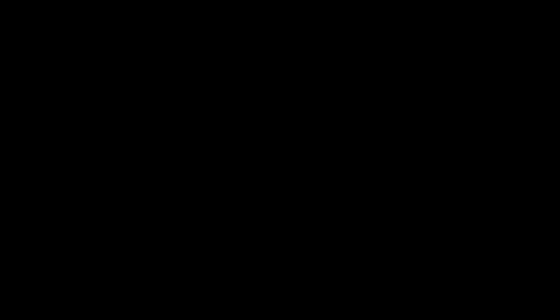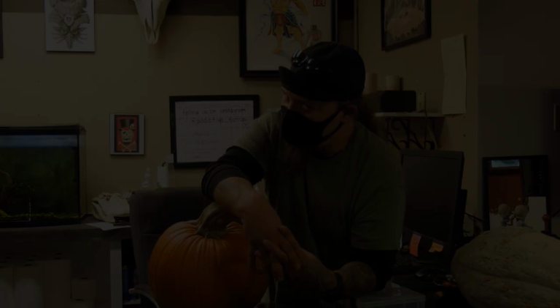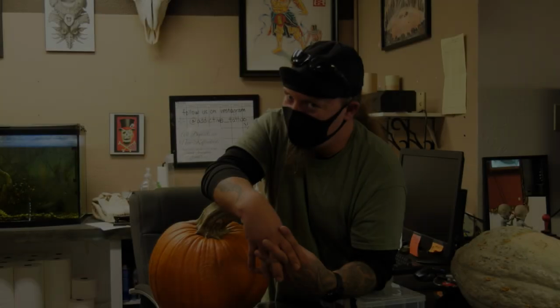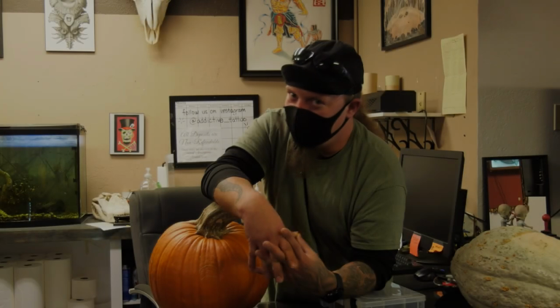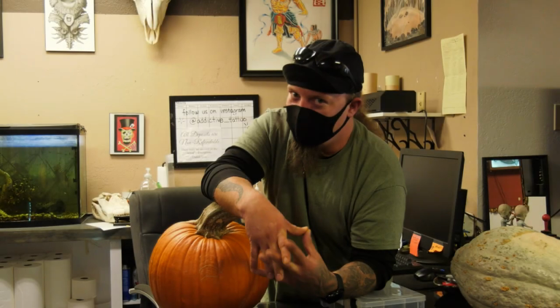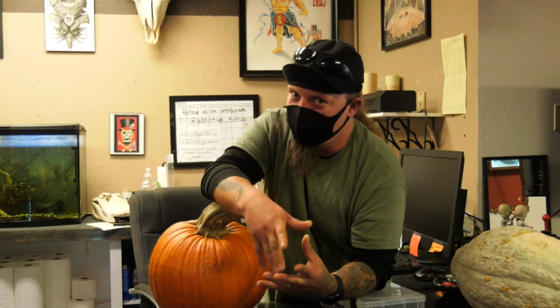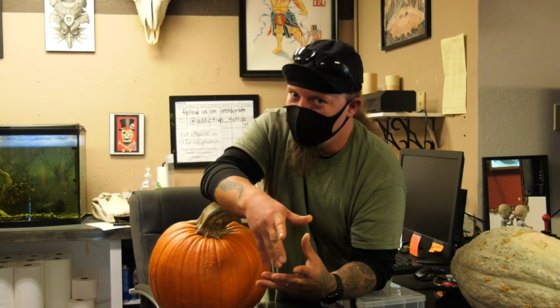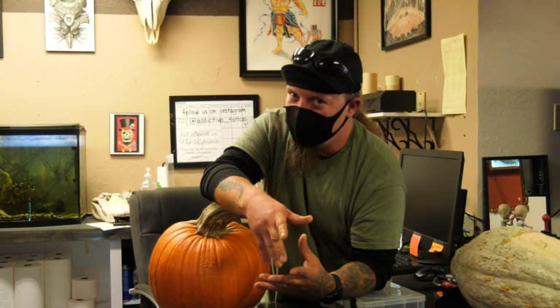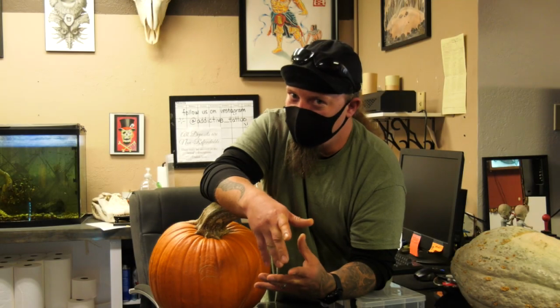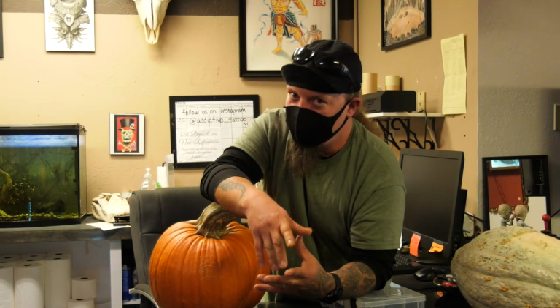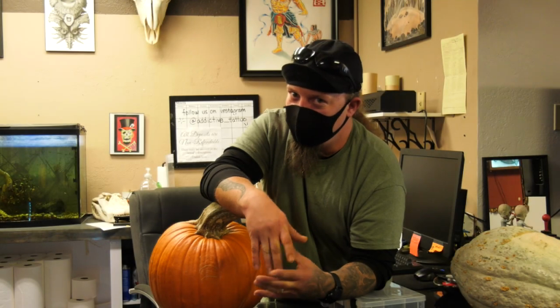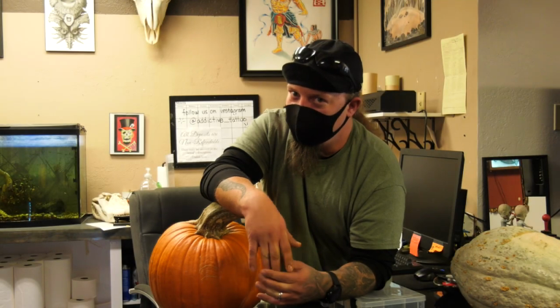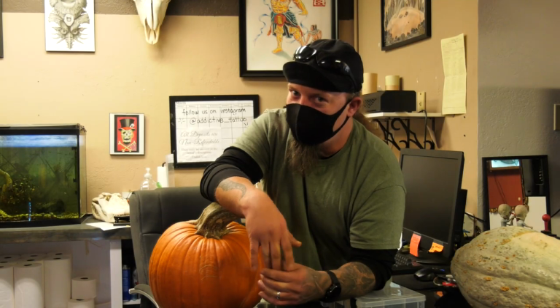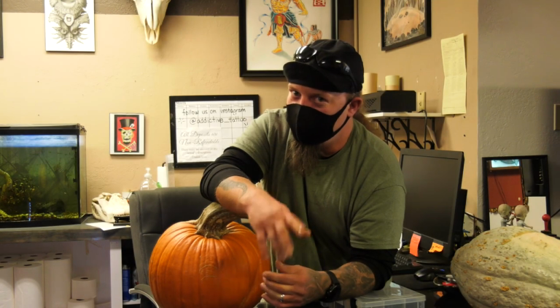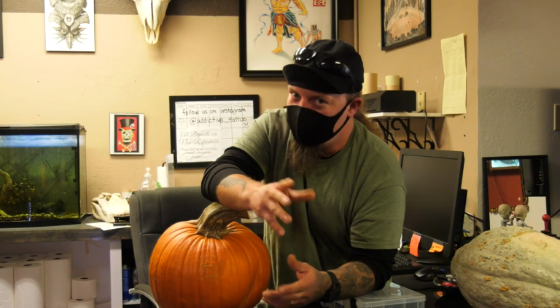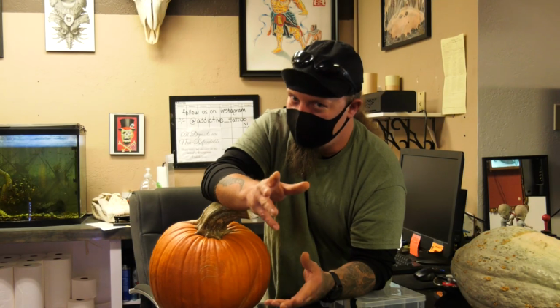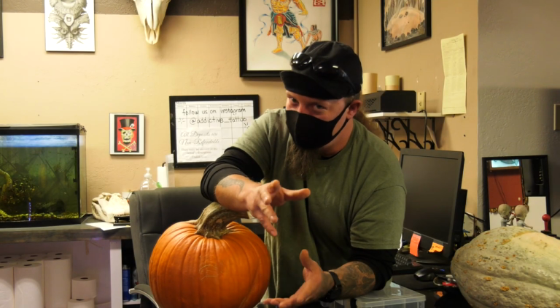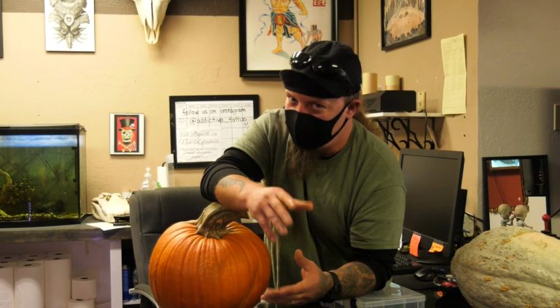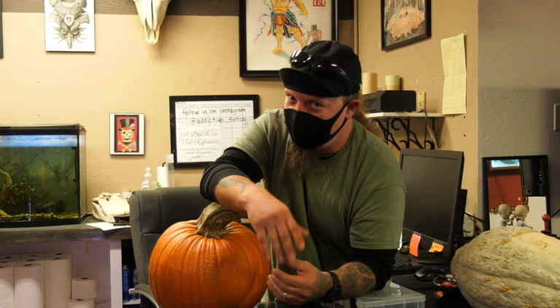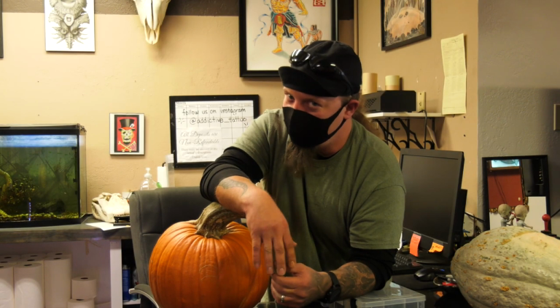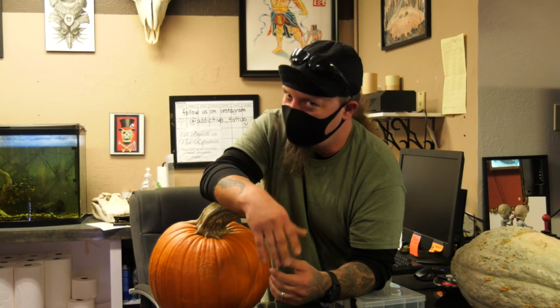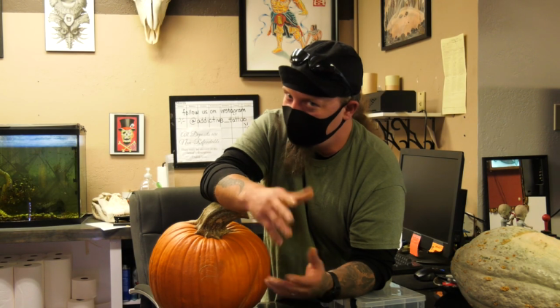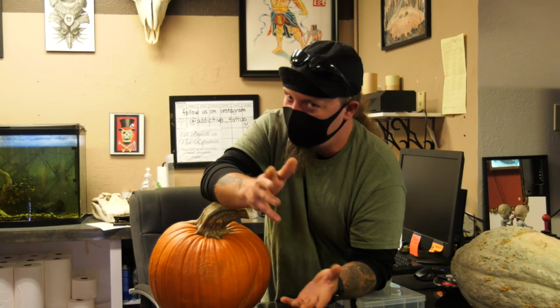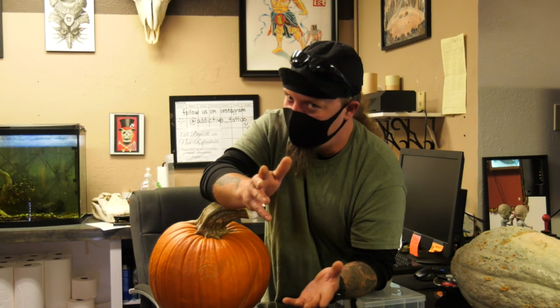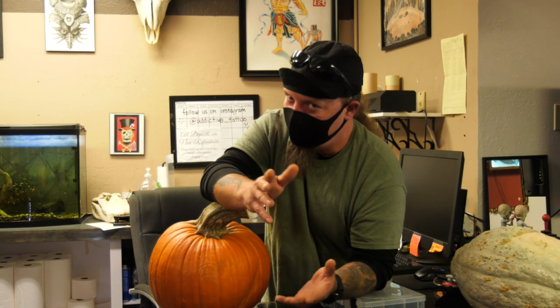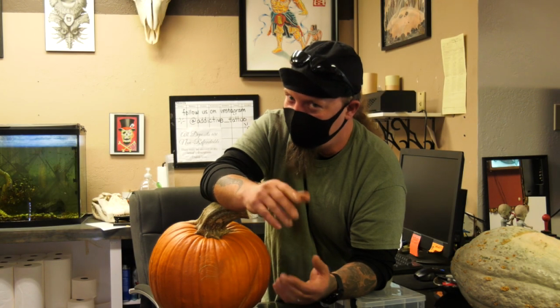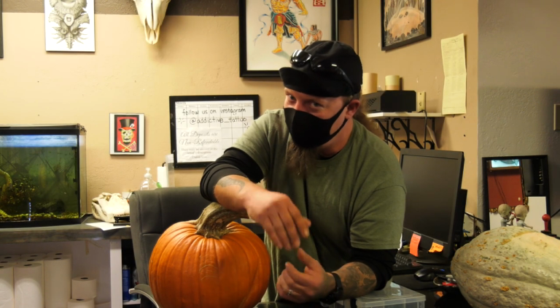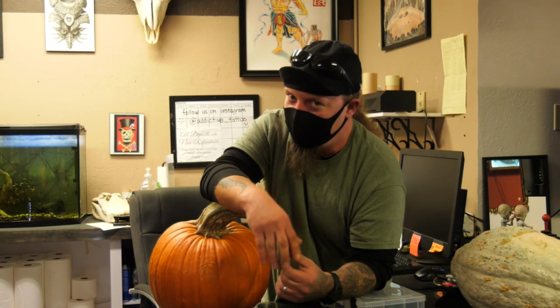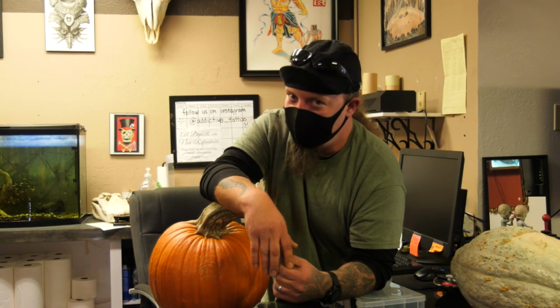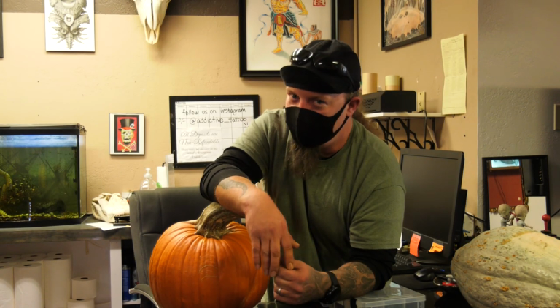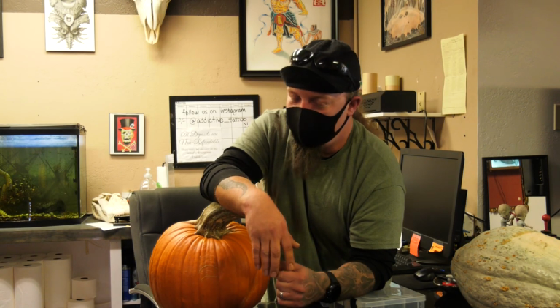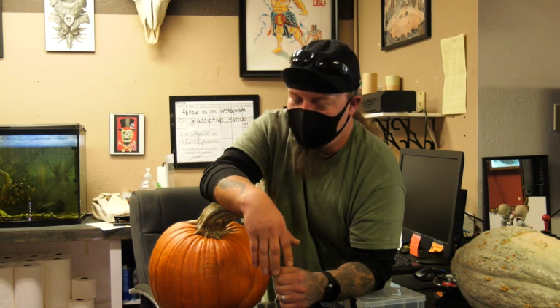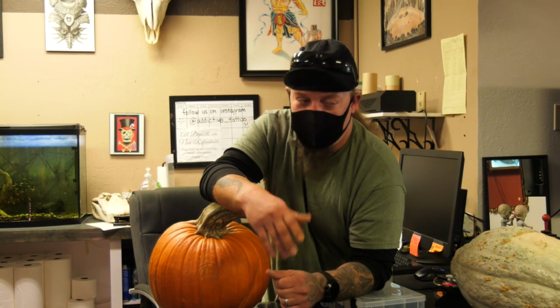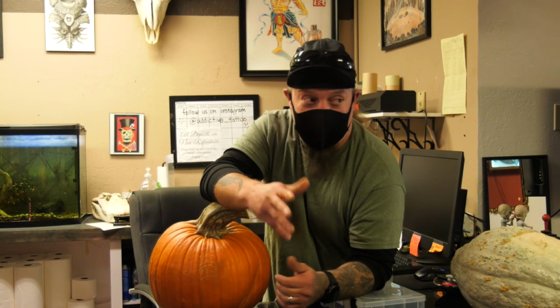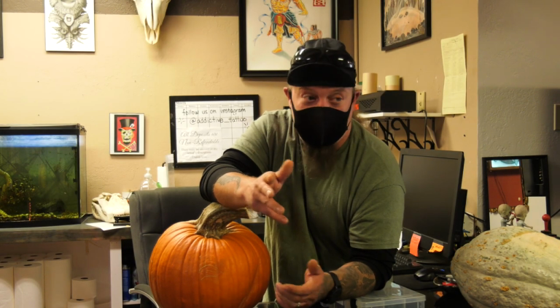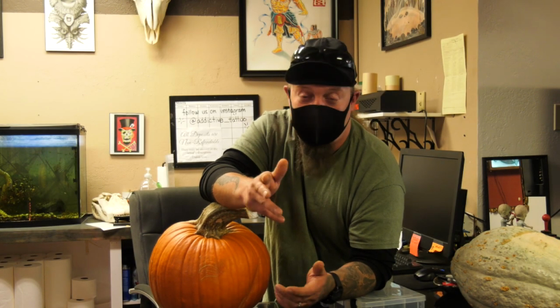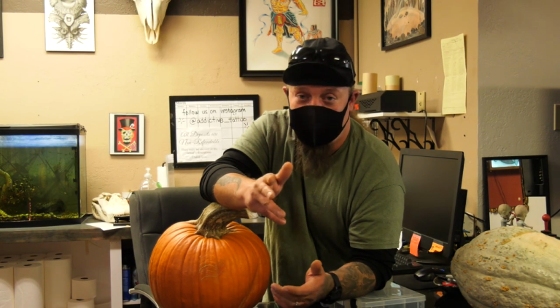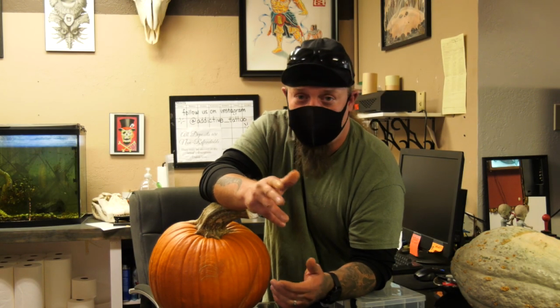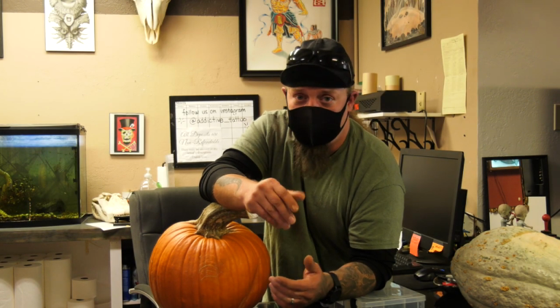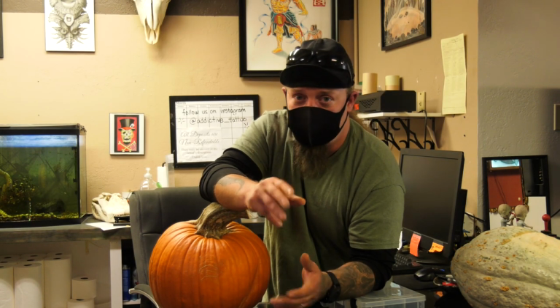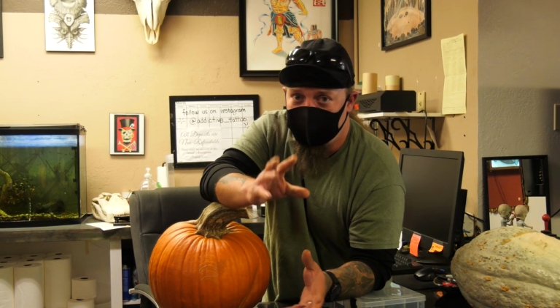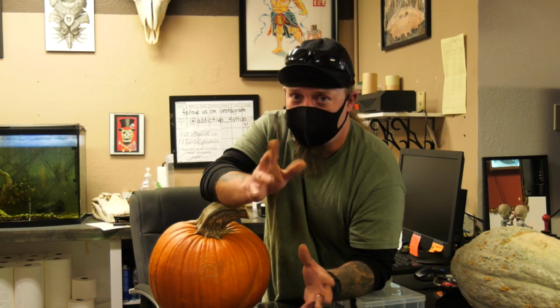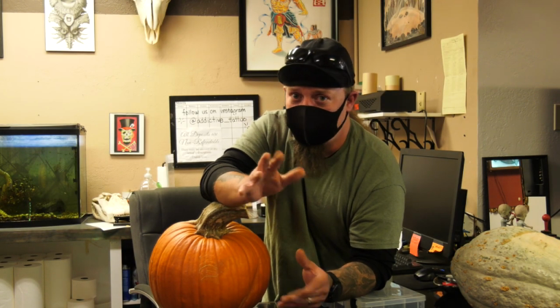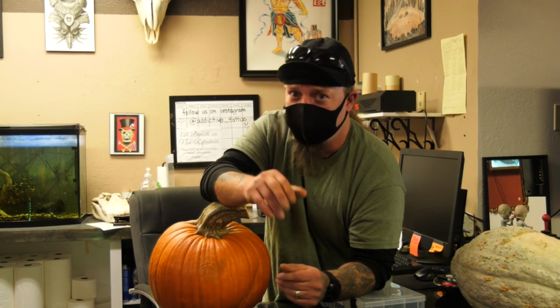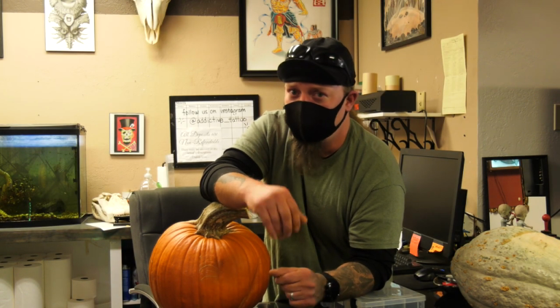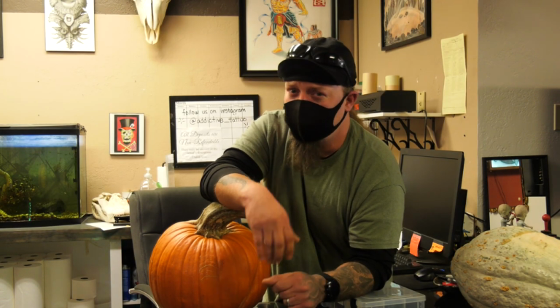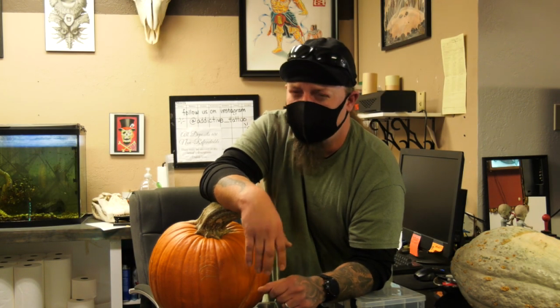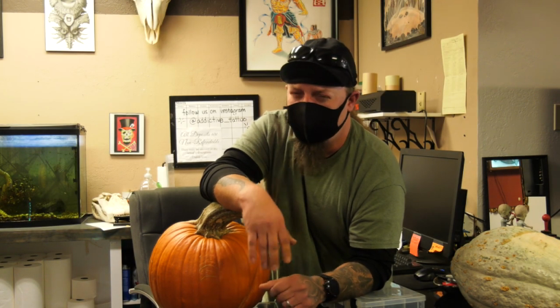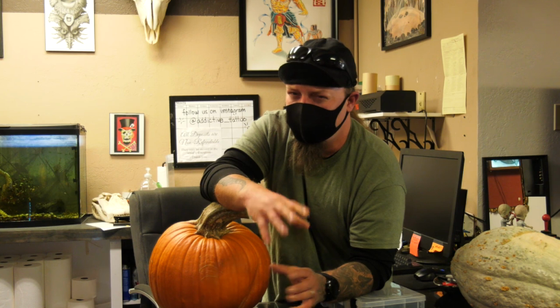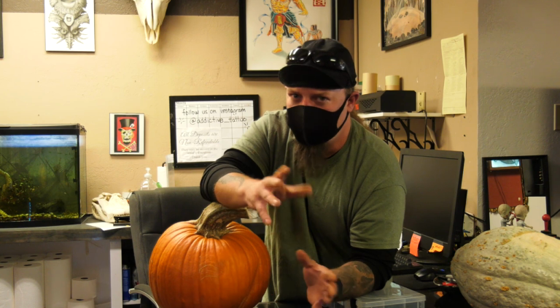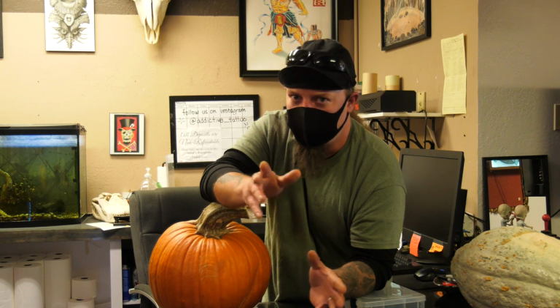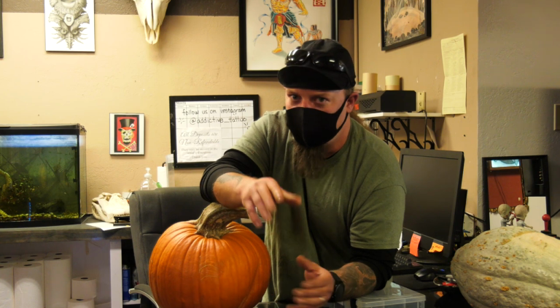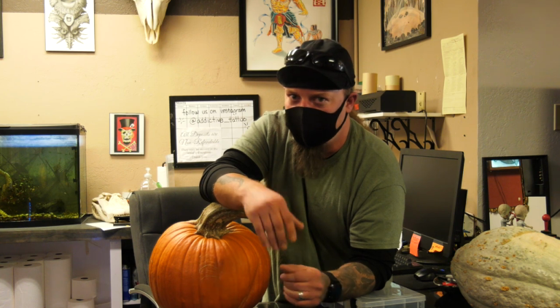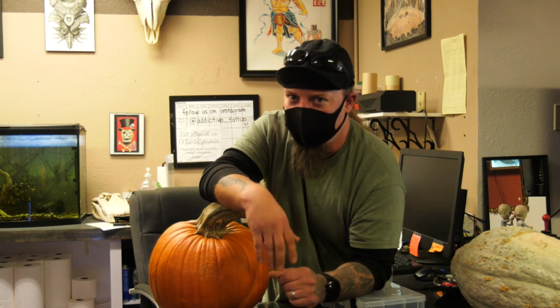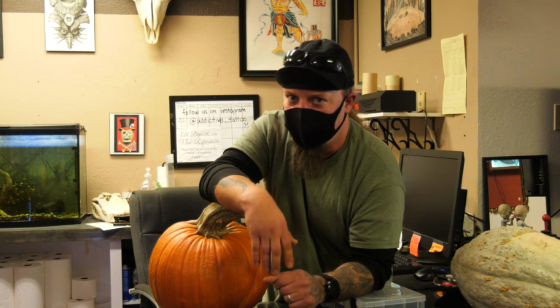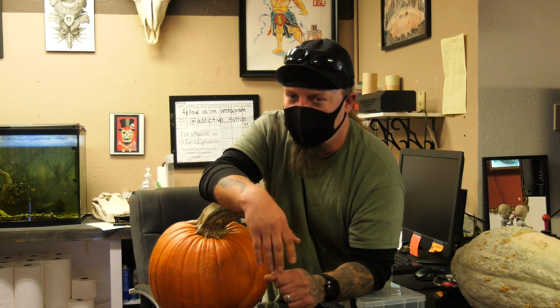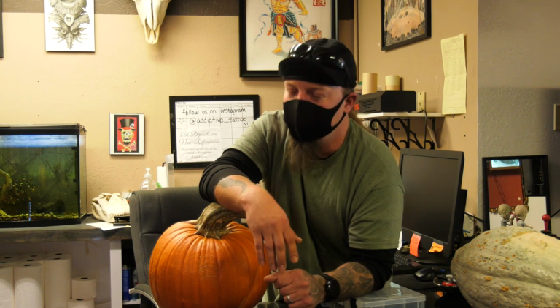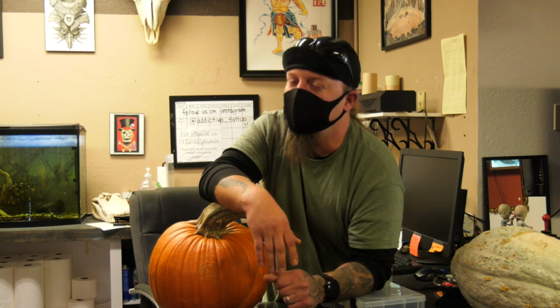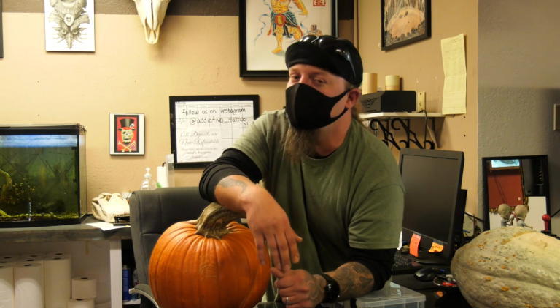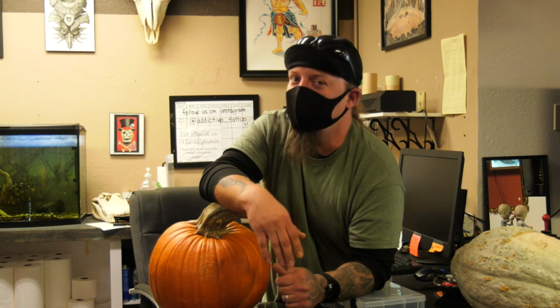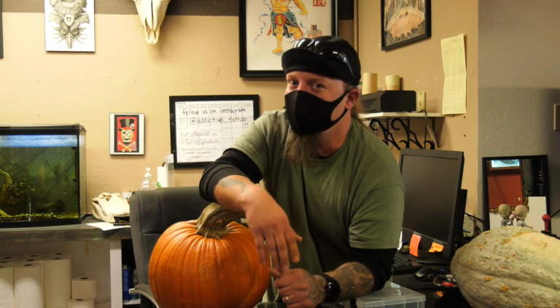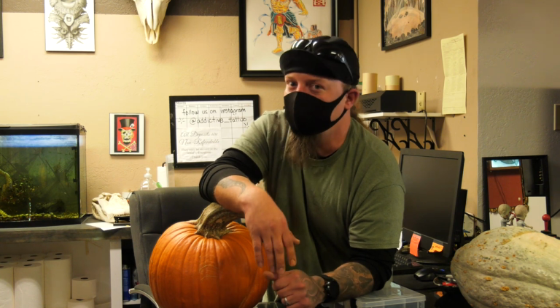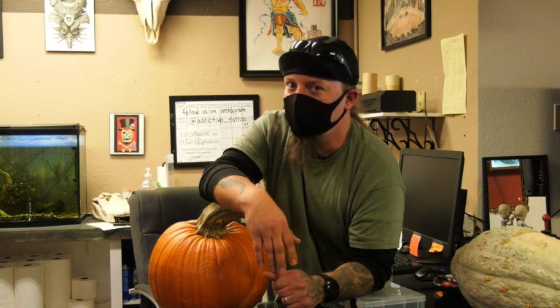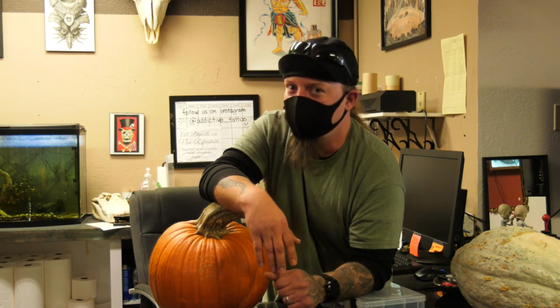I'm Luke Schroeder. I'm Sioux City's own pumpkin guy. I do tattoos and illustrations, whatever I can get my hands on.